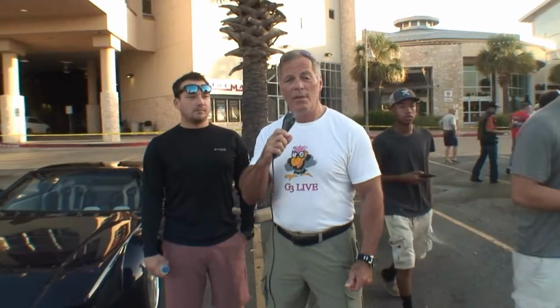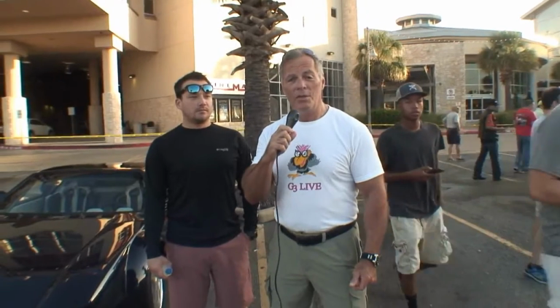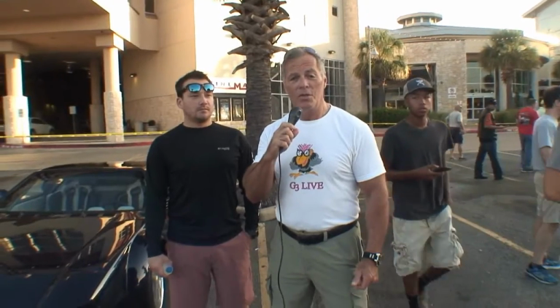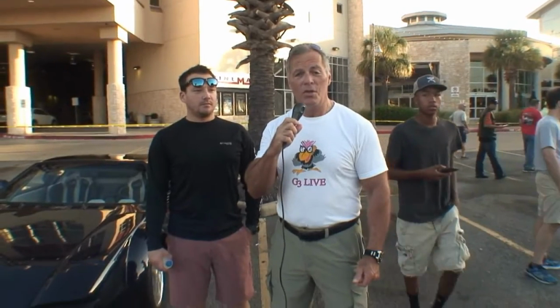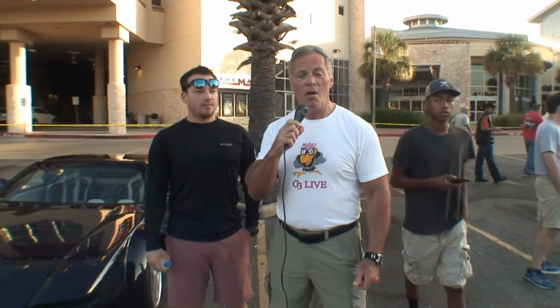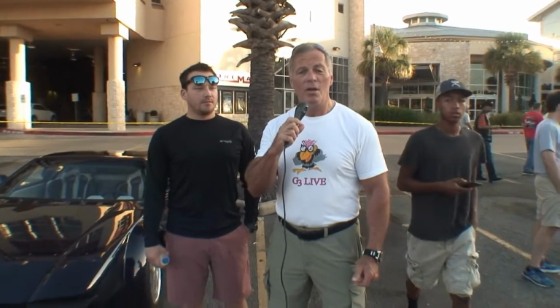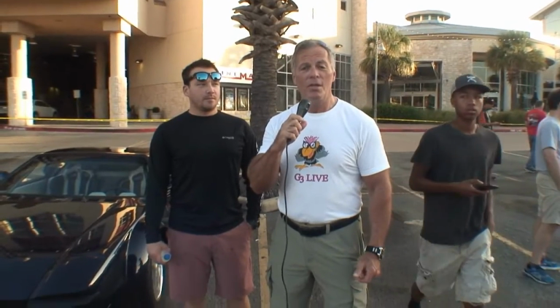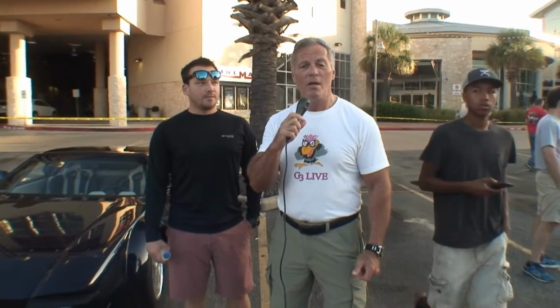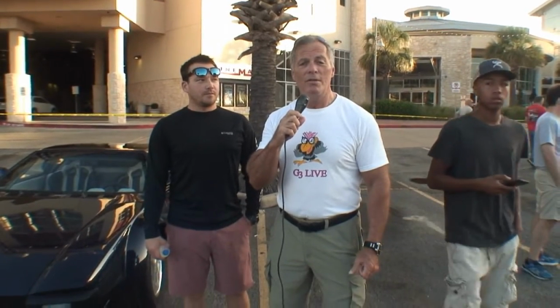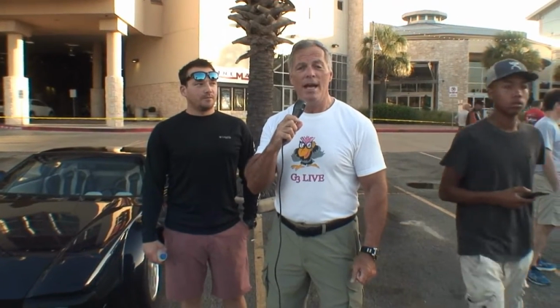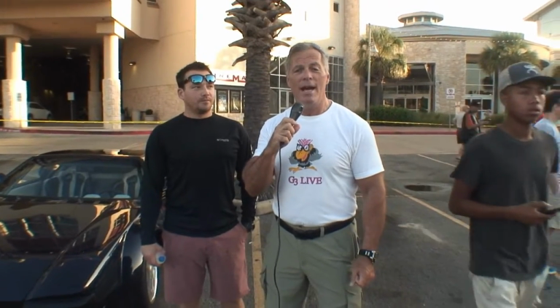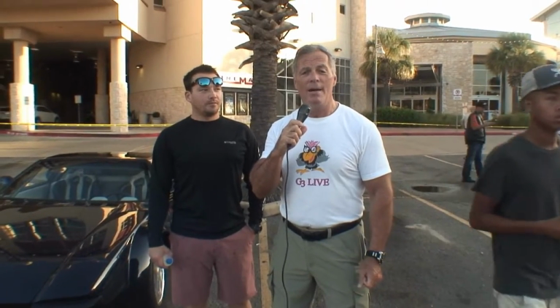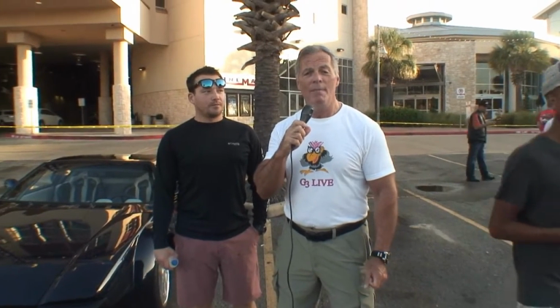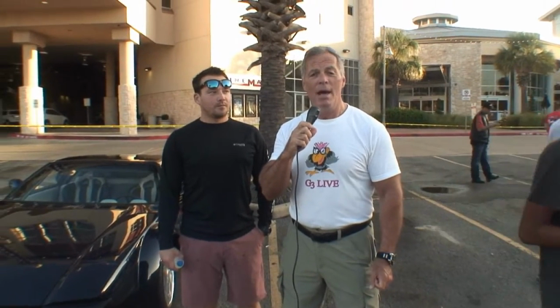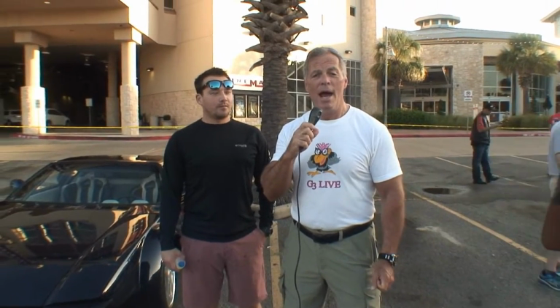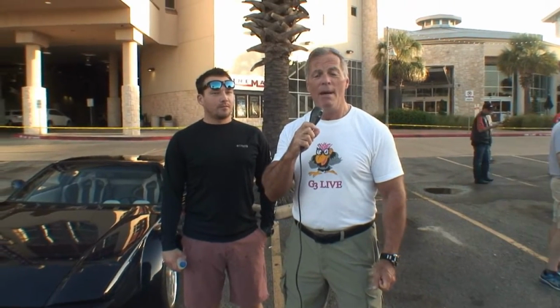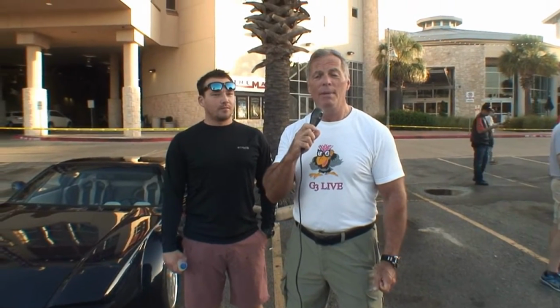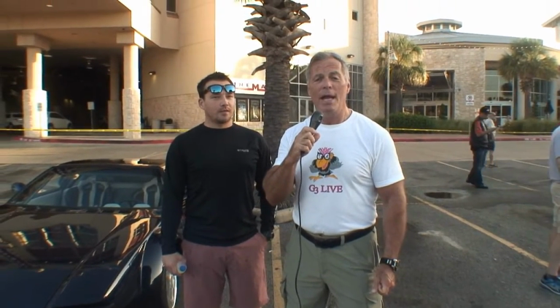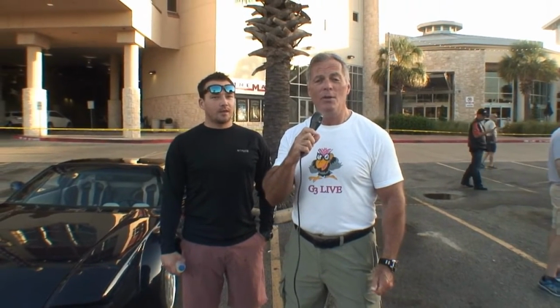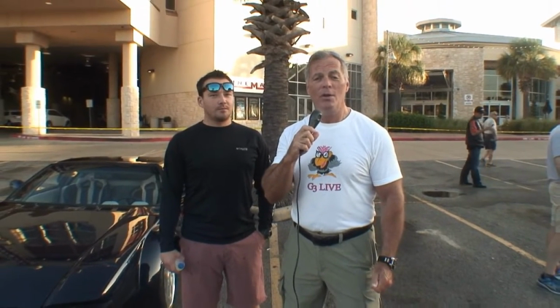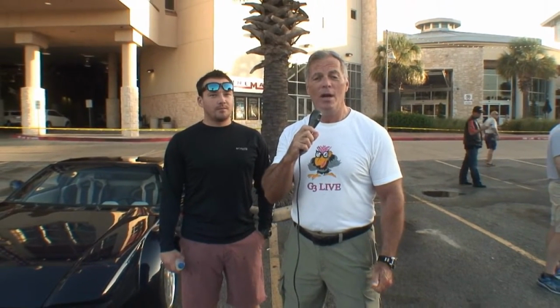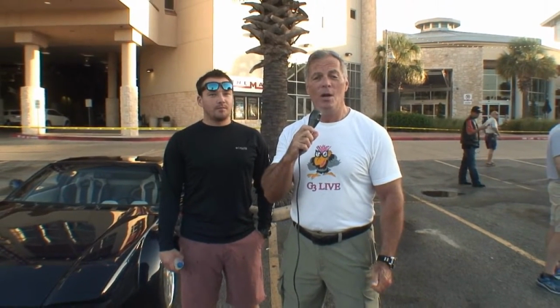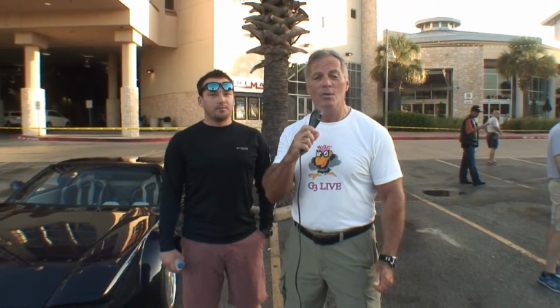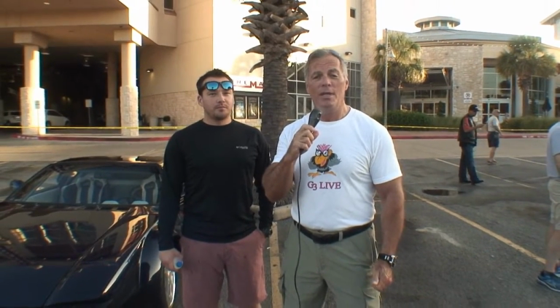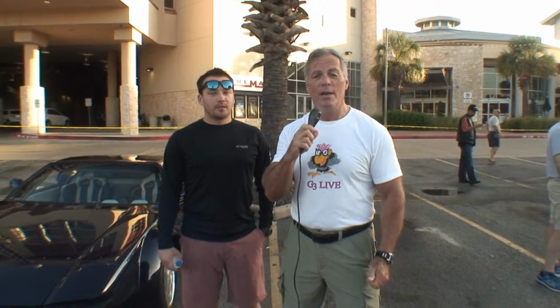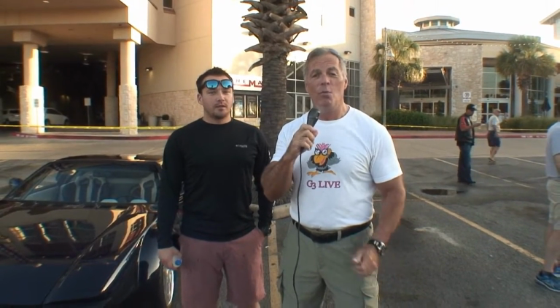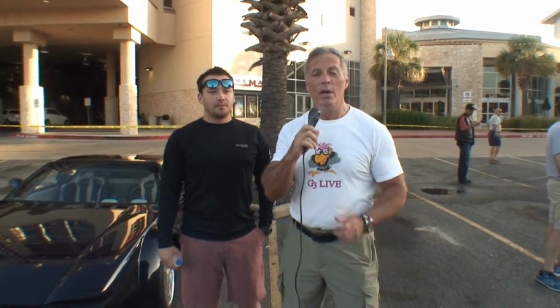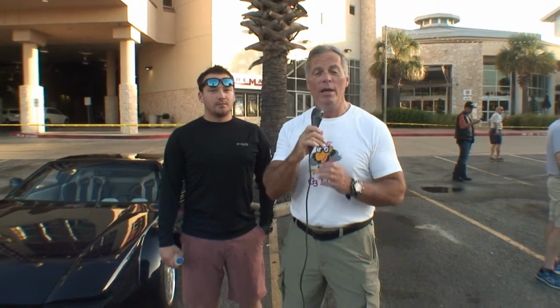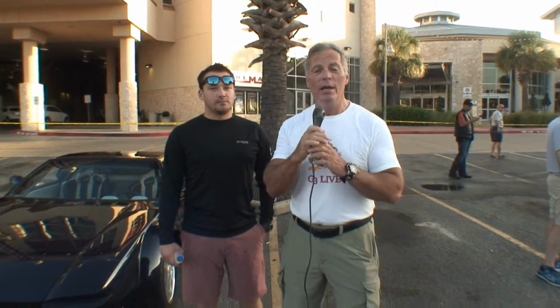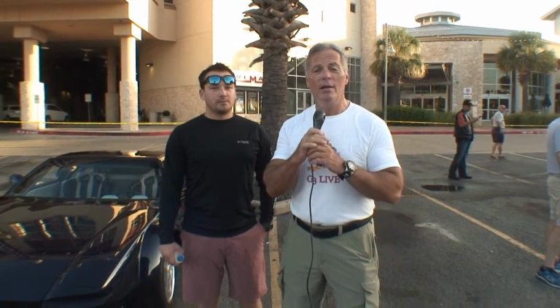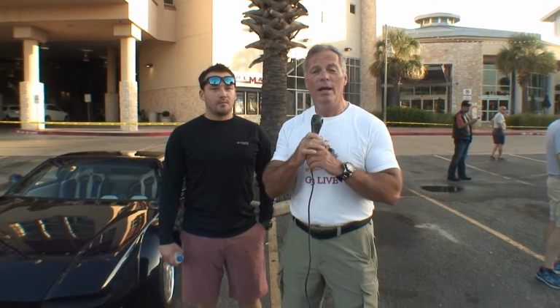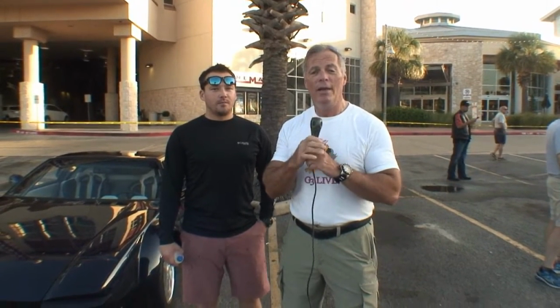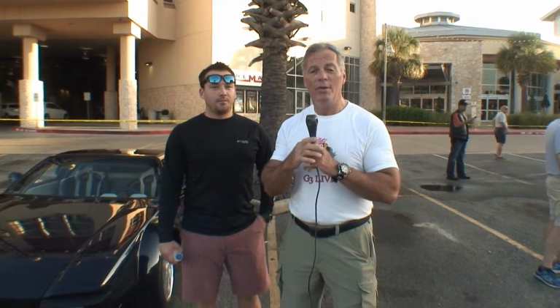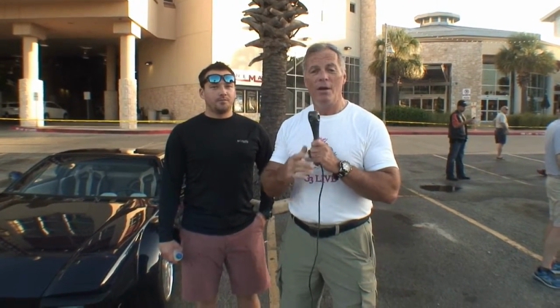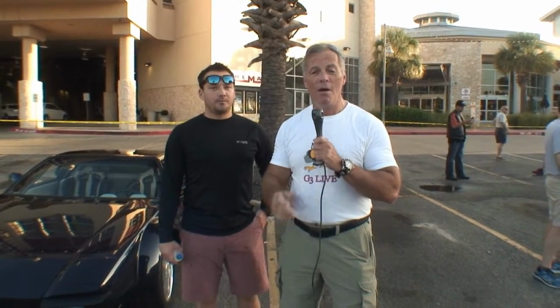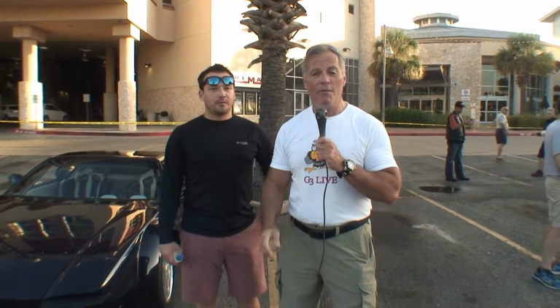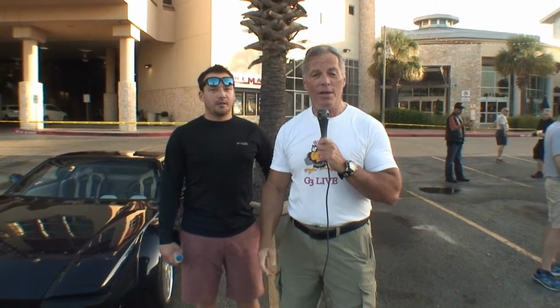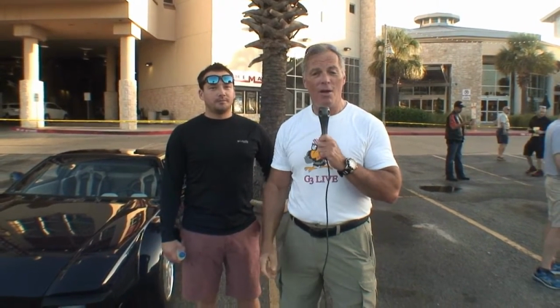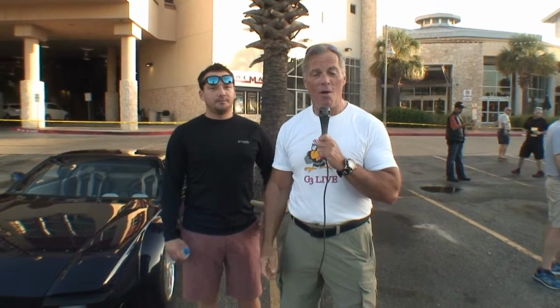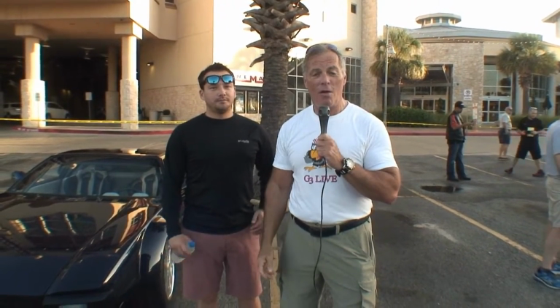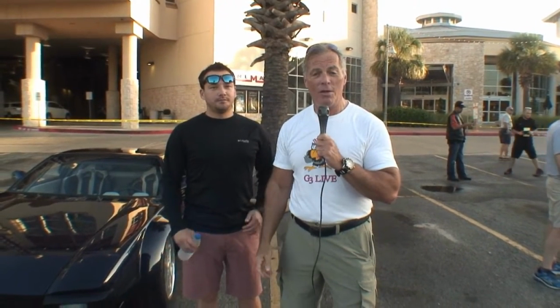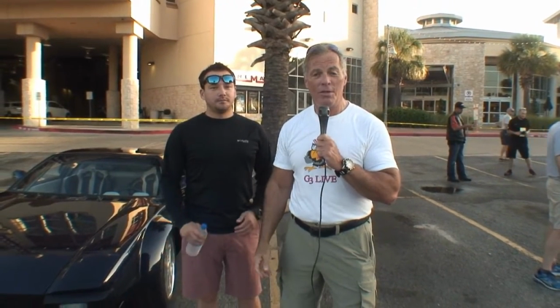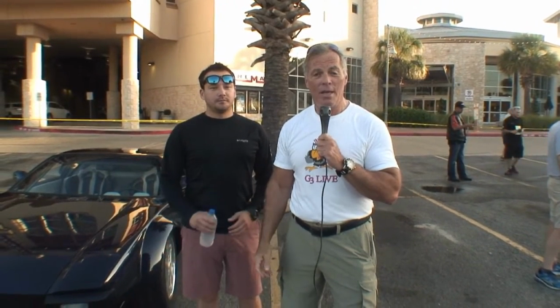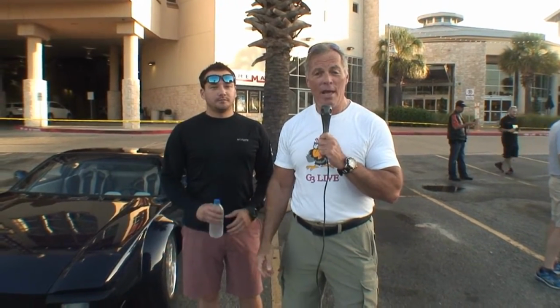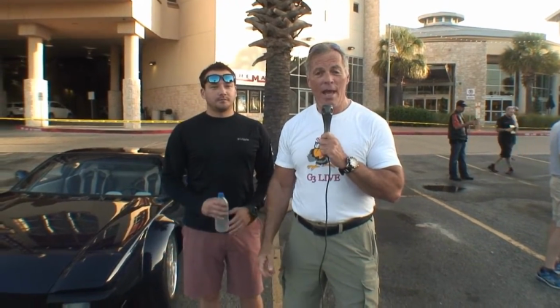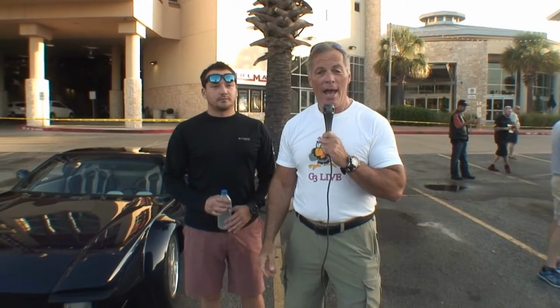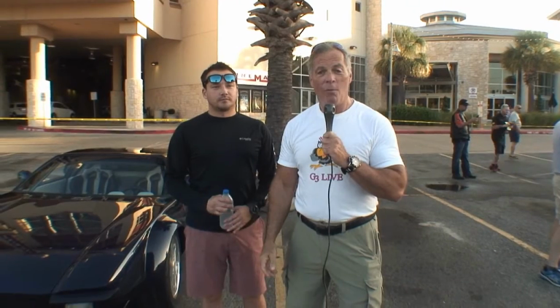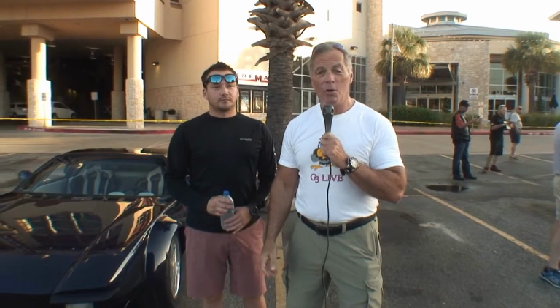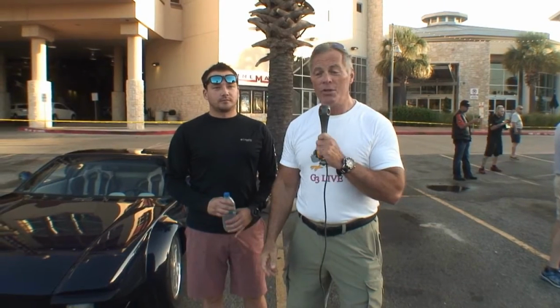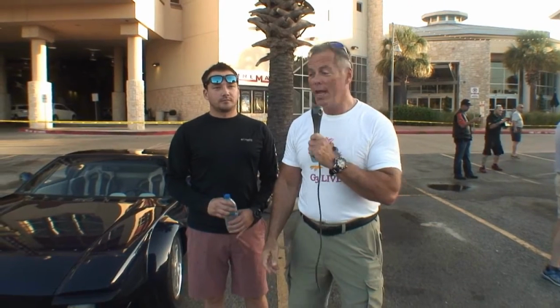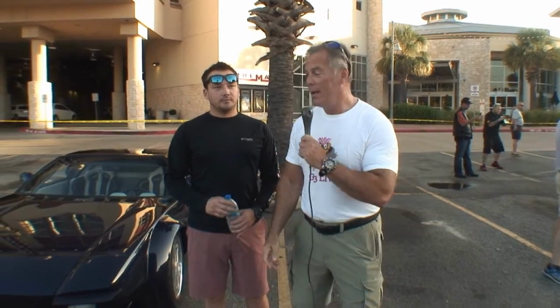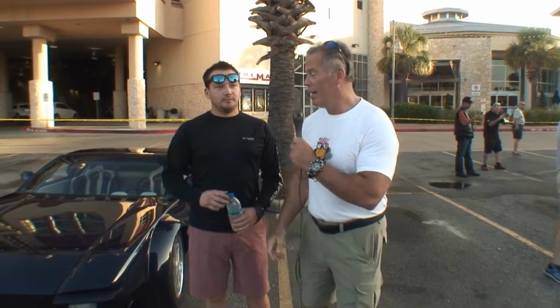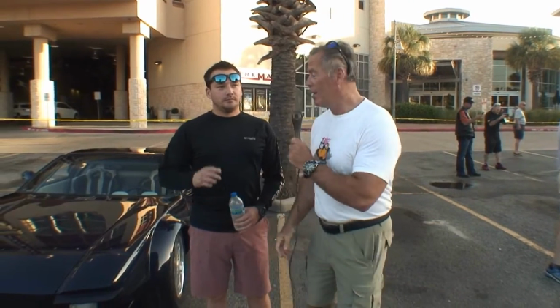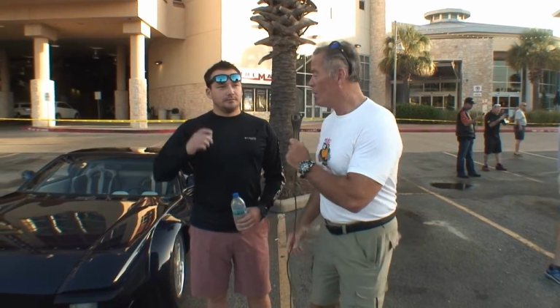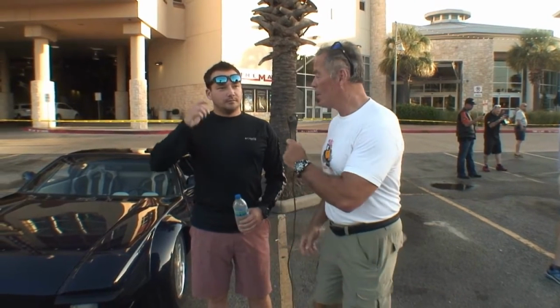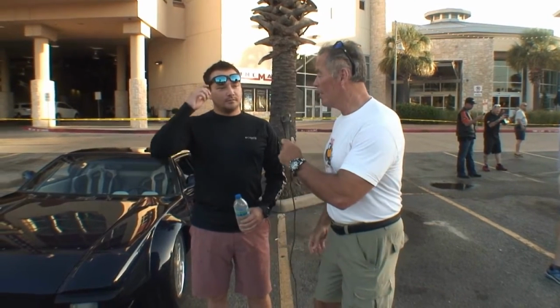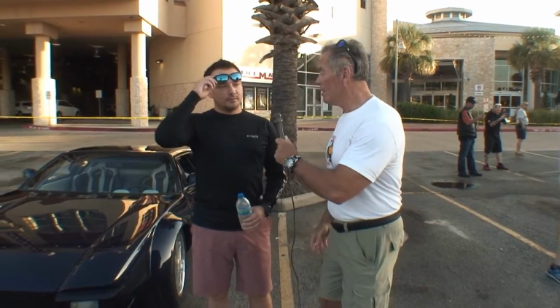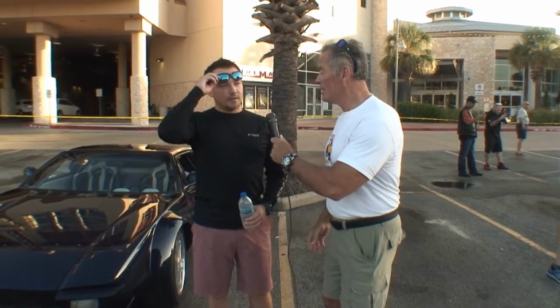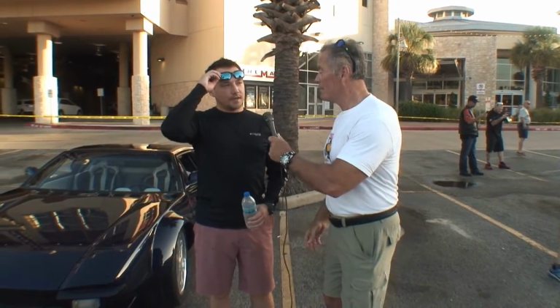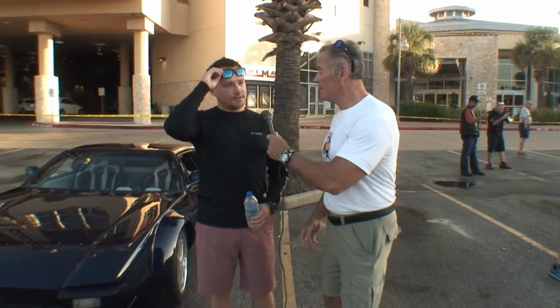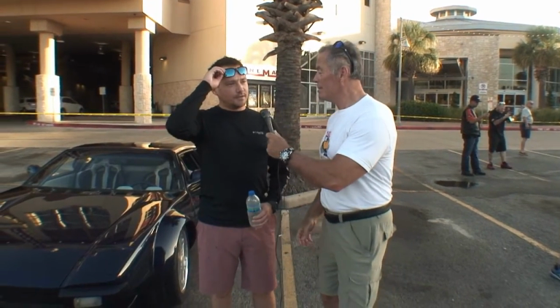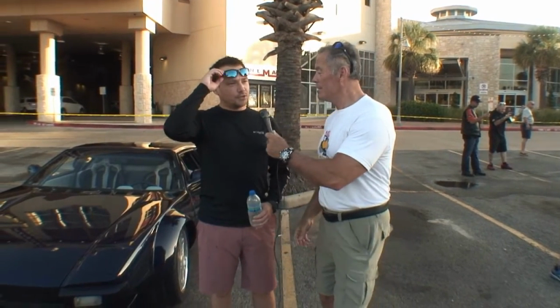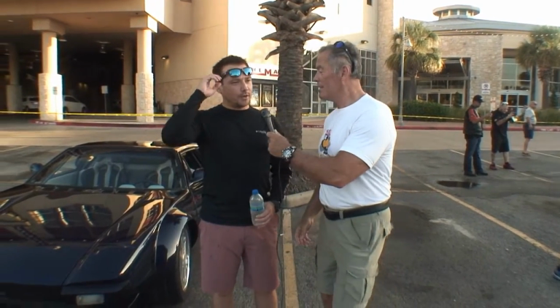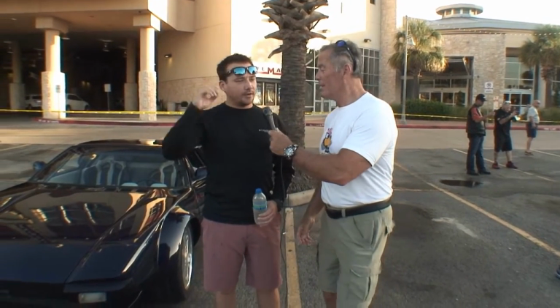This is Cars All Time, I'm Gavin your host, and we're here at the Coffee and Cars. And we're standing here with Dylan Schrader.